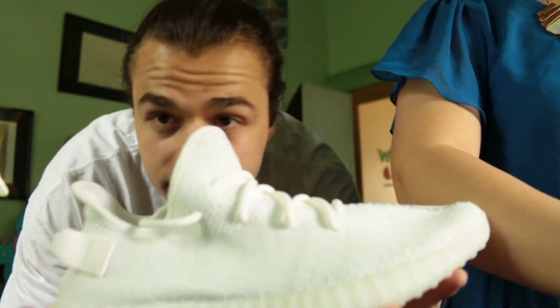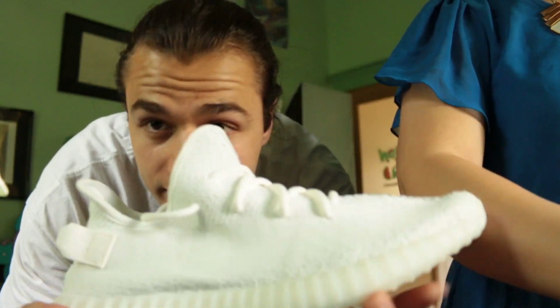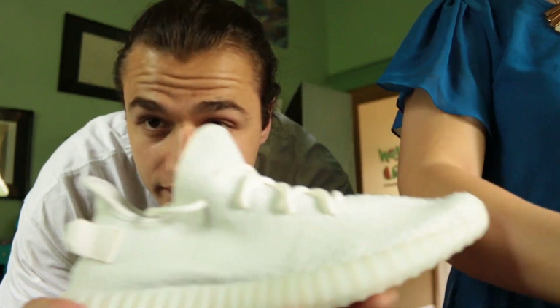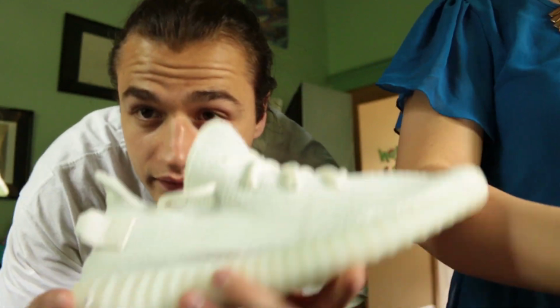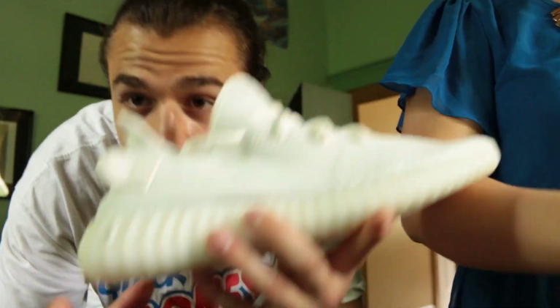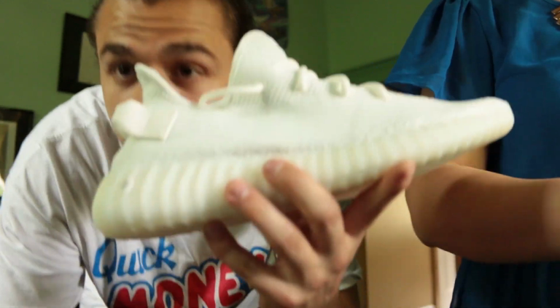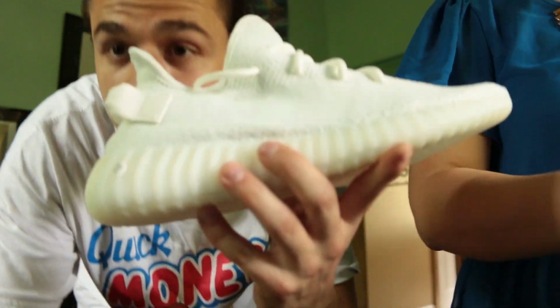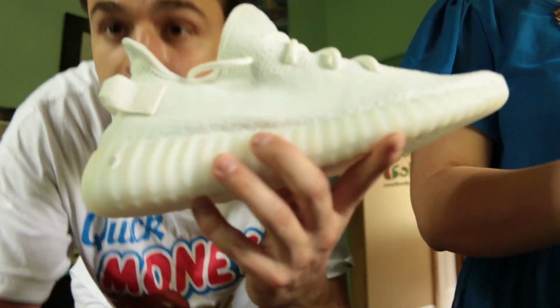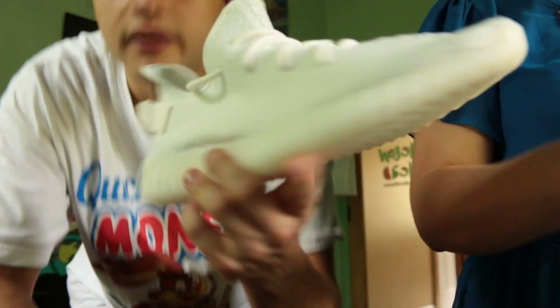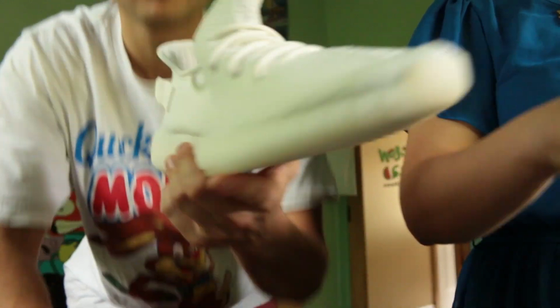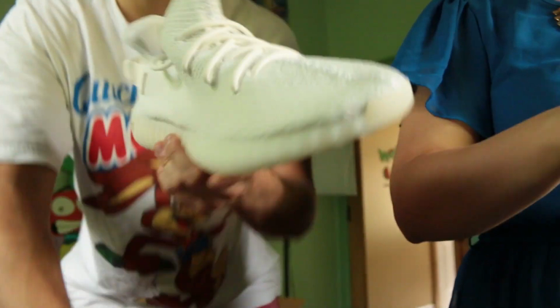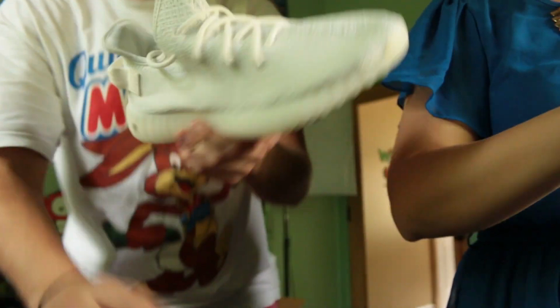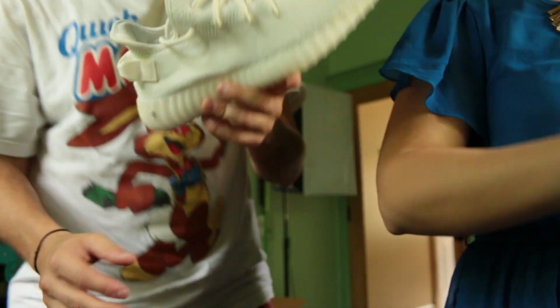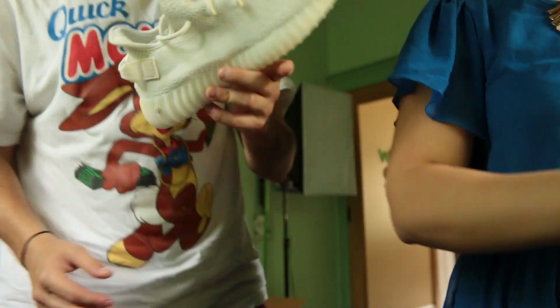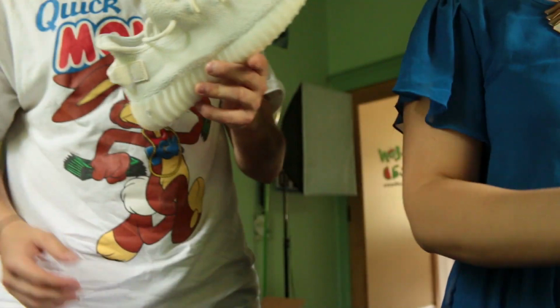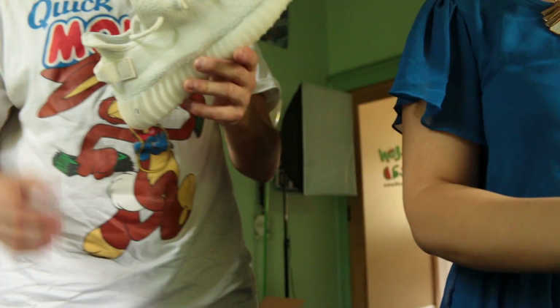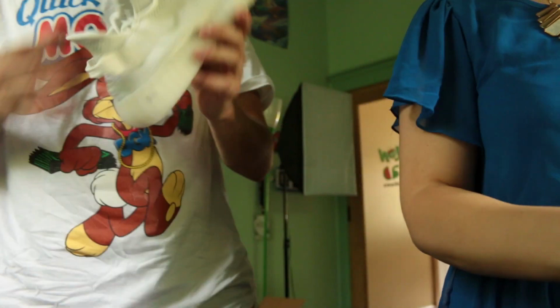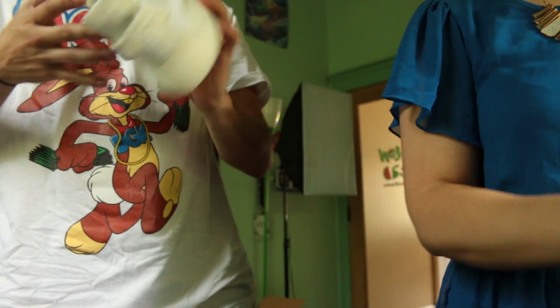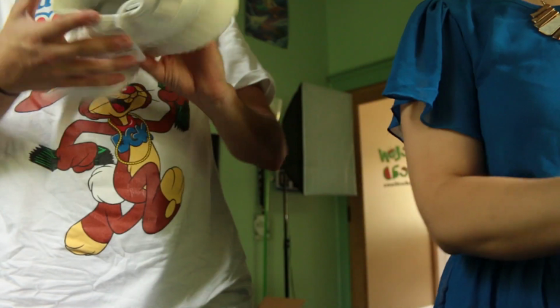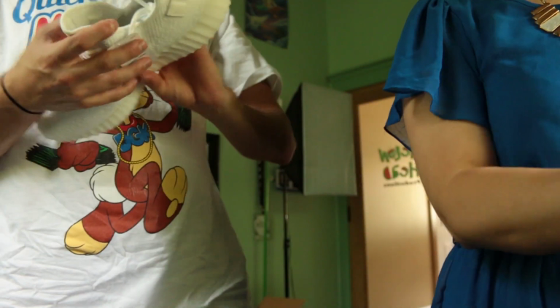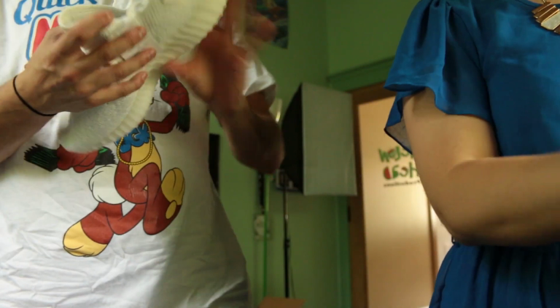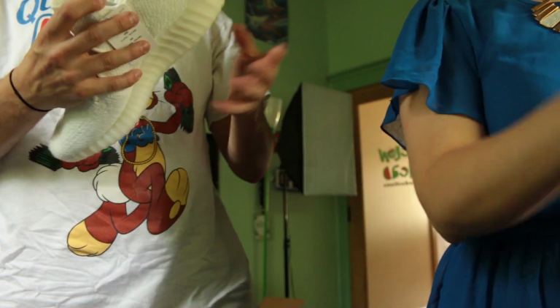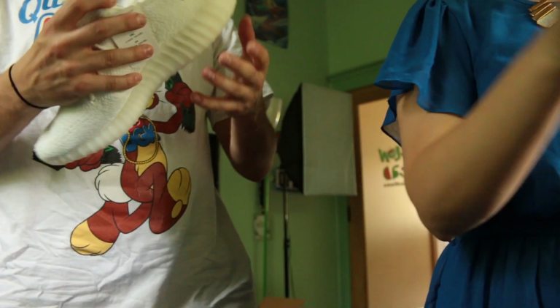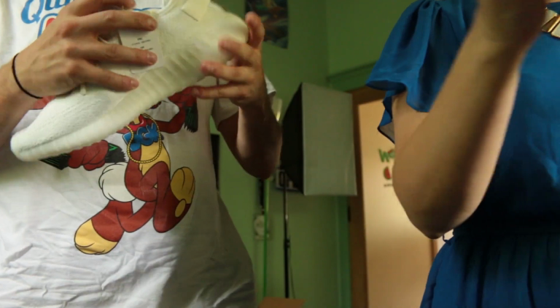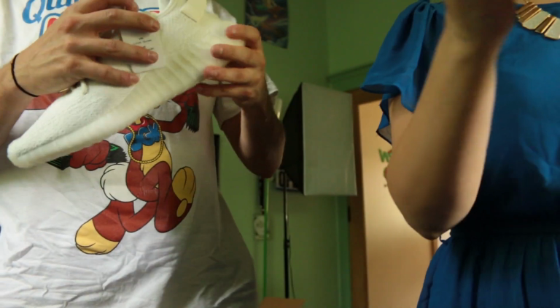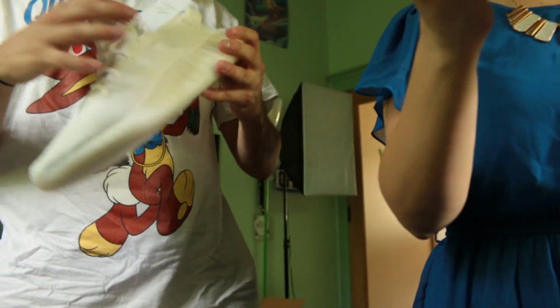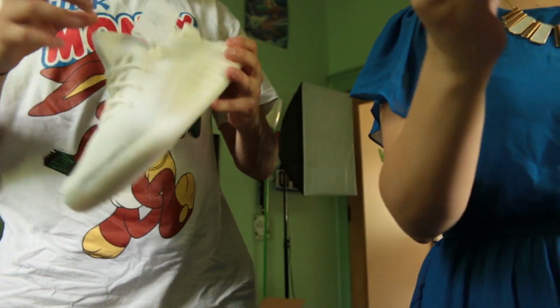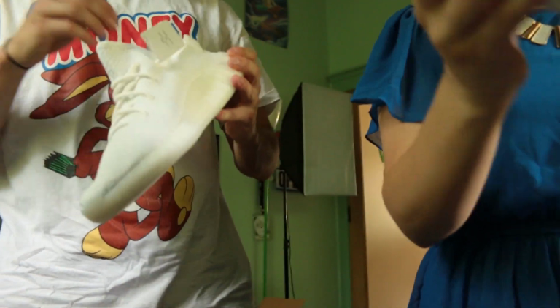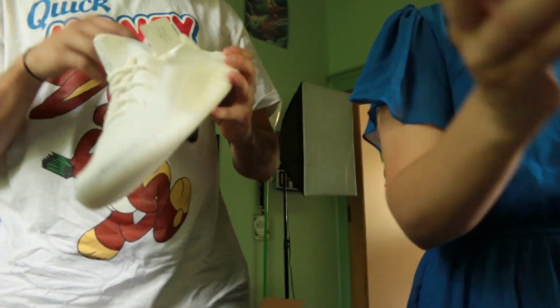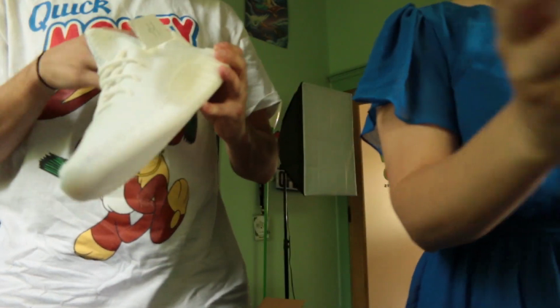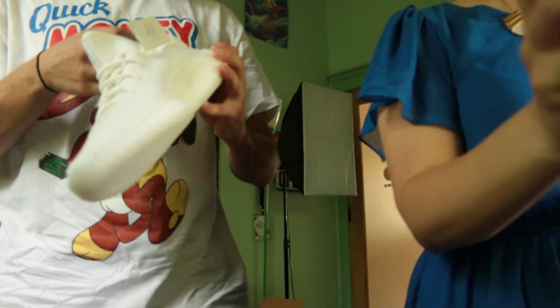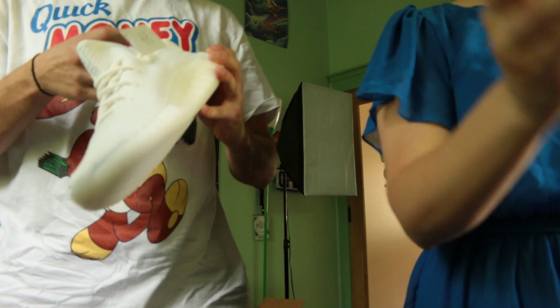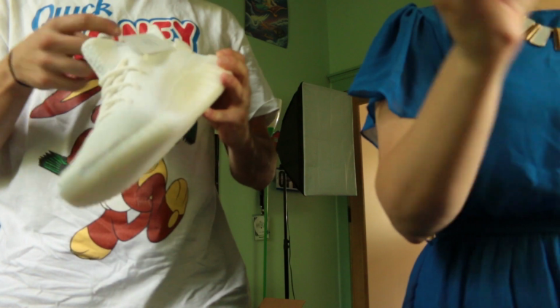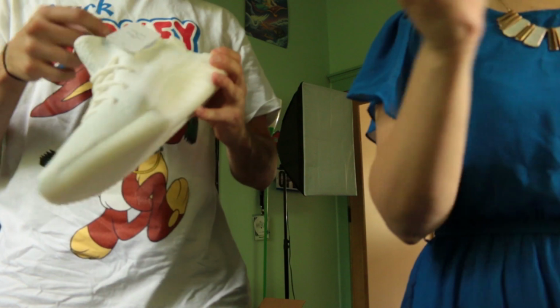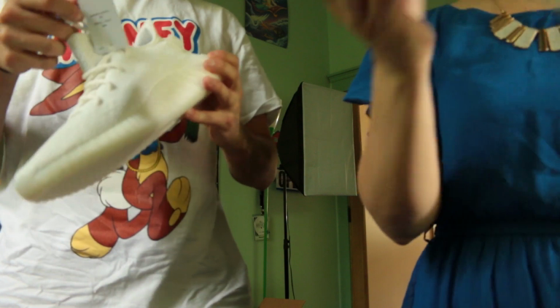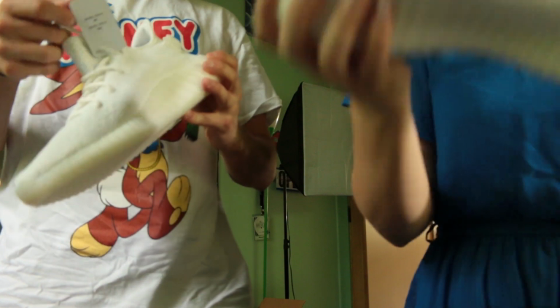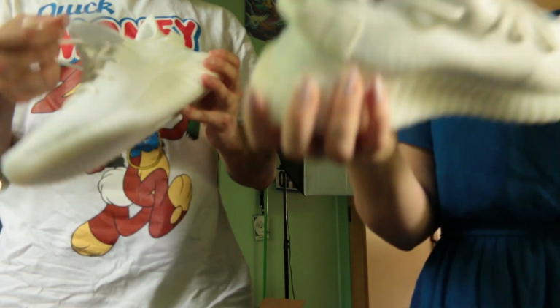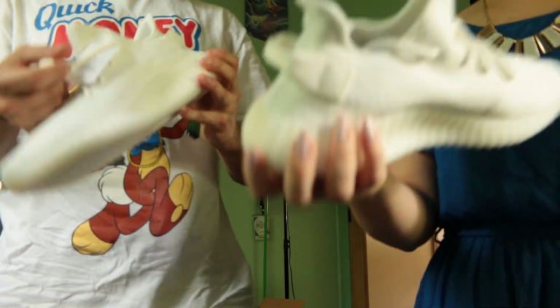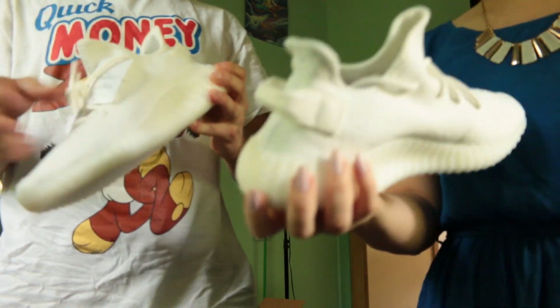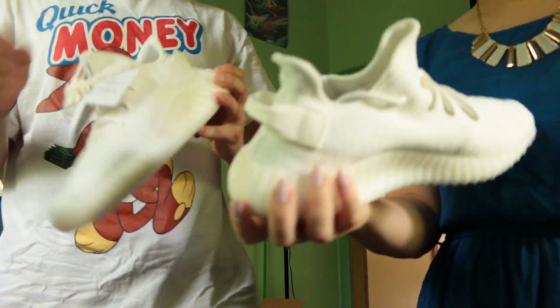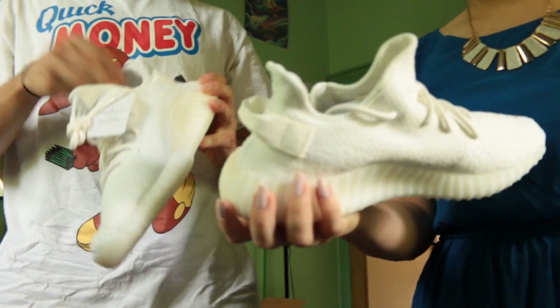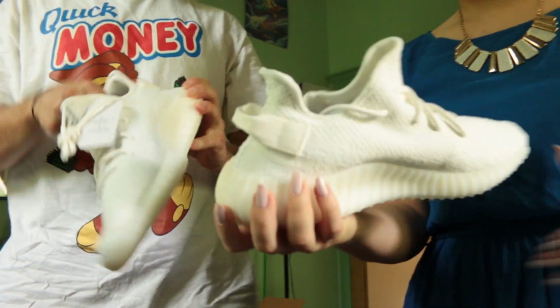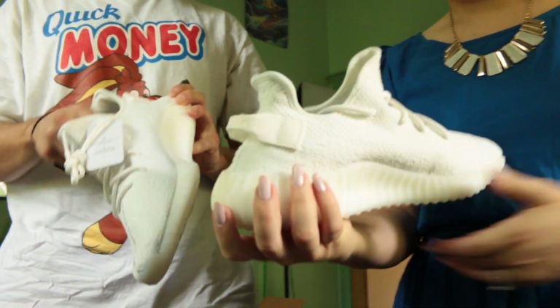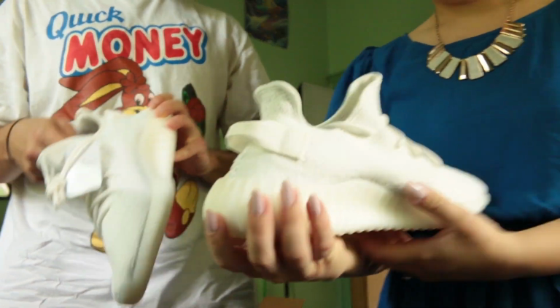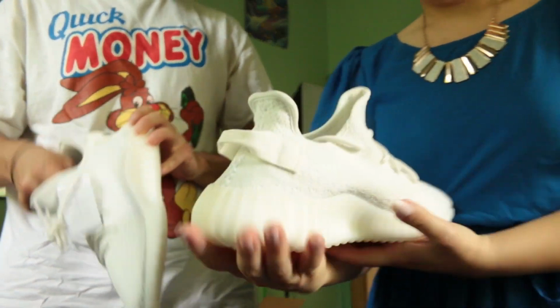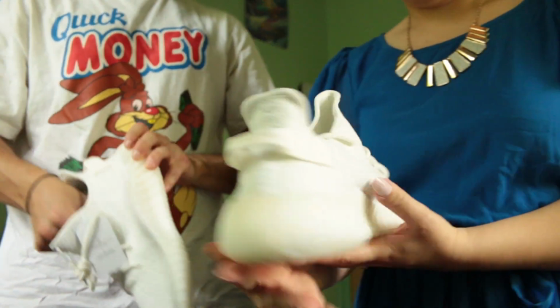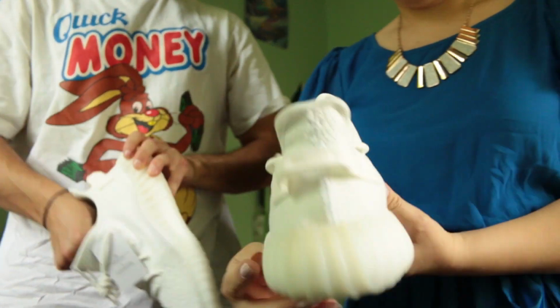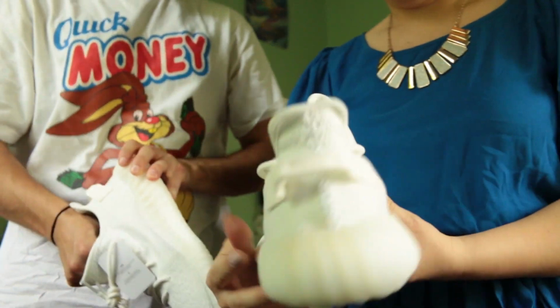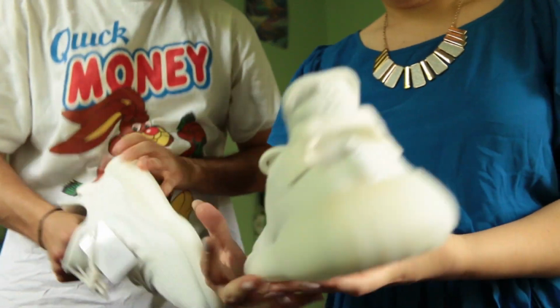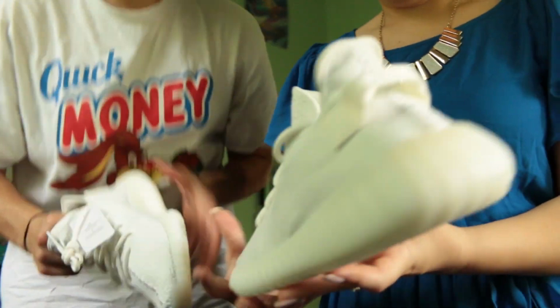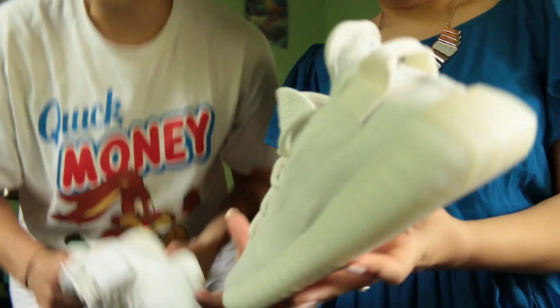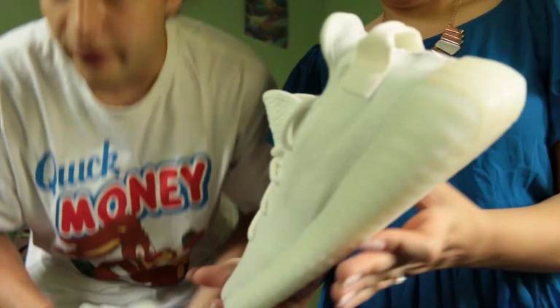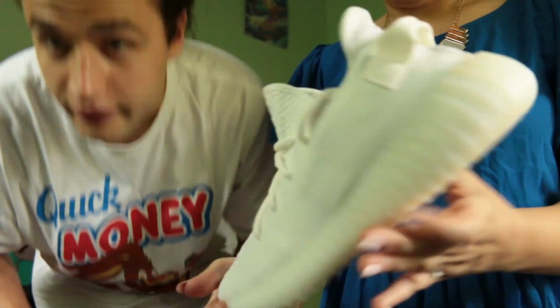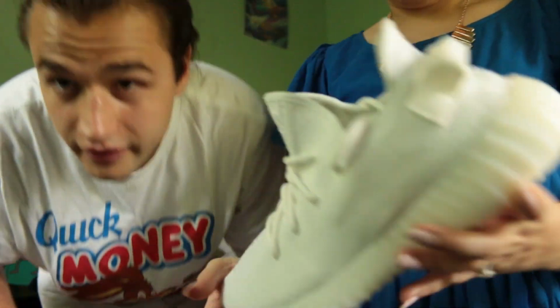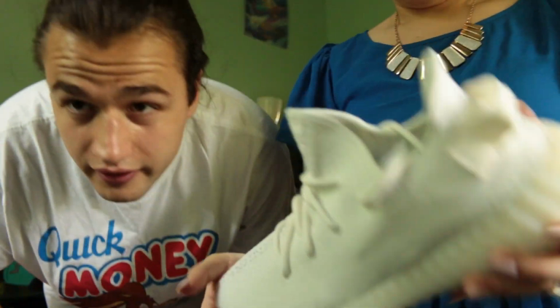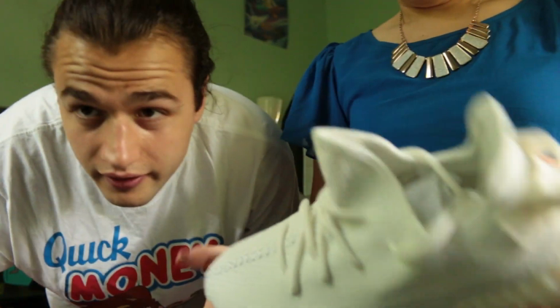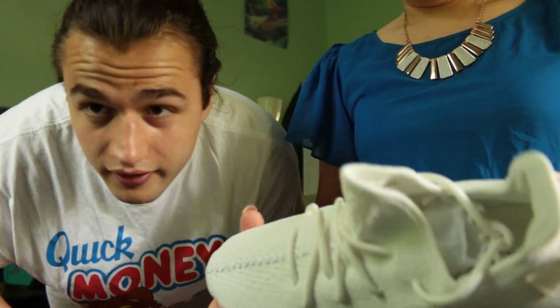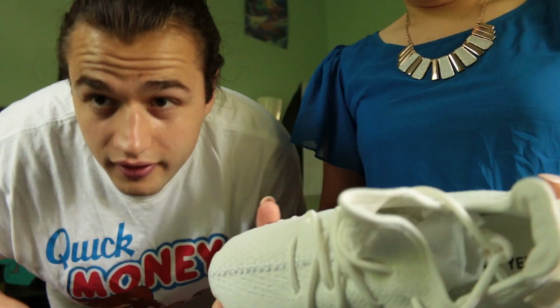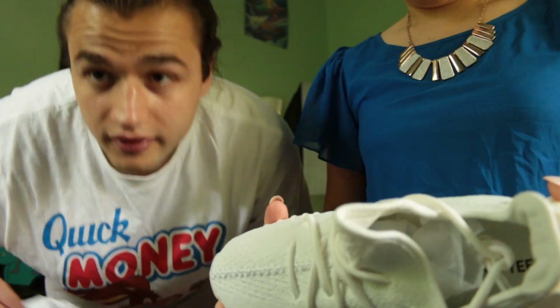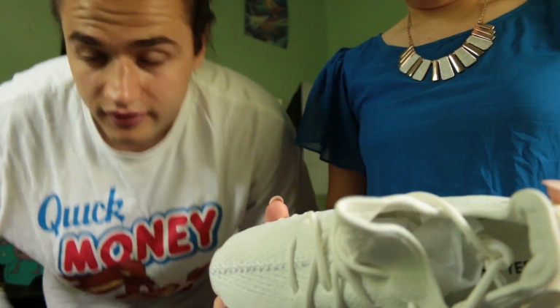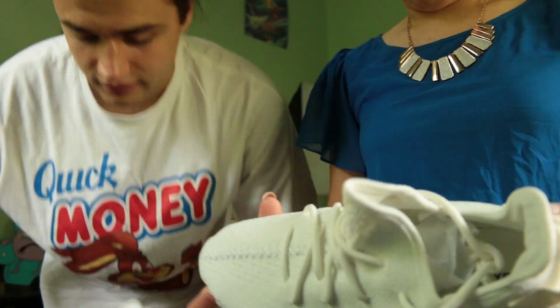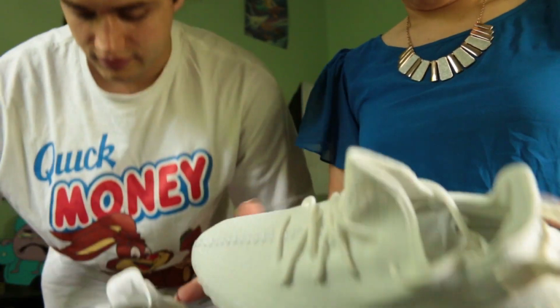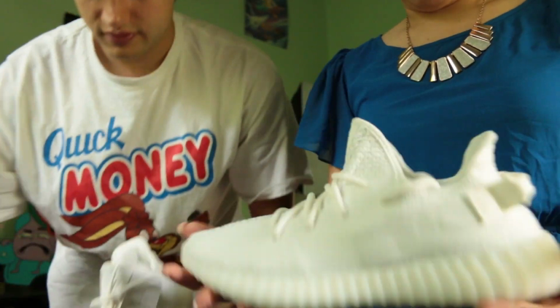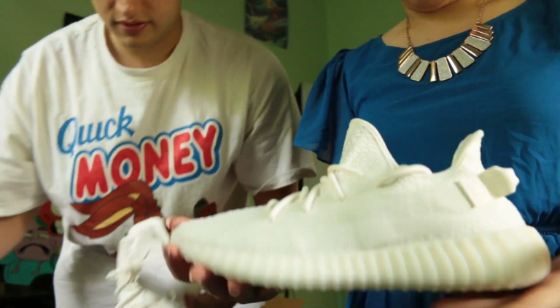How much were these? $230. How much do they resell for? Probably around like $500. Still not bad.